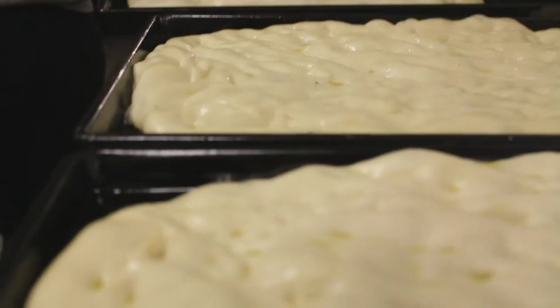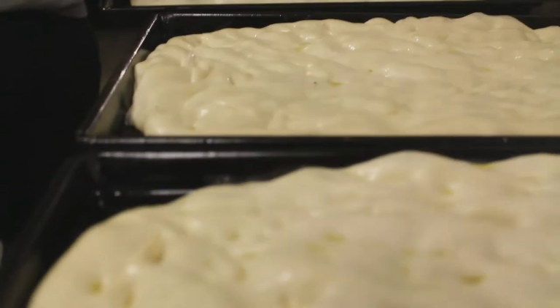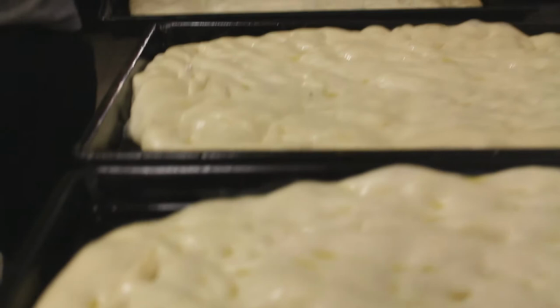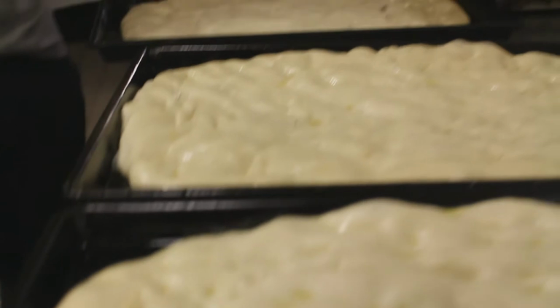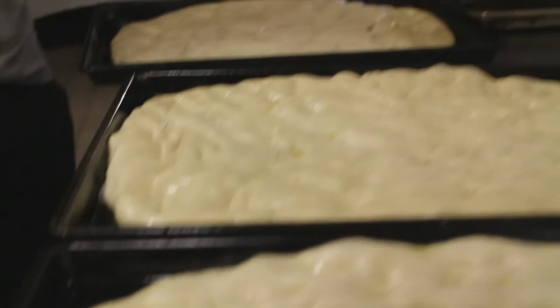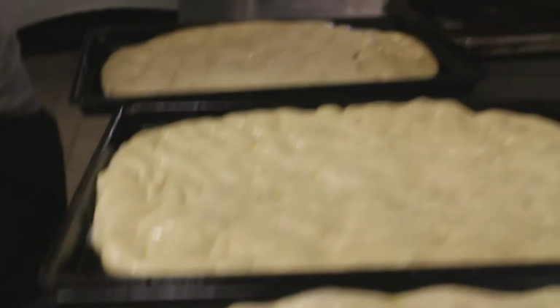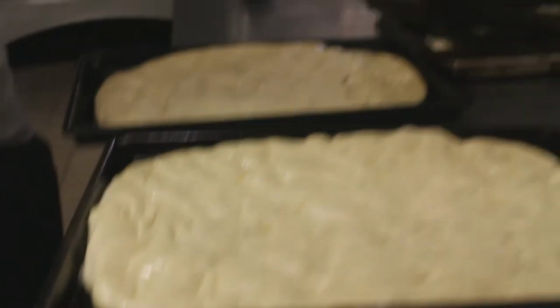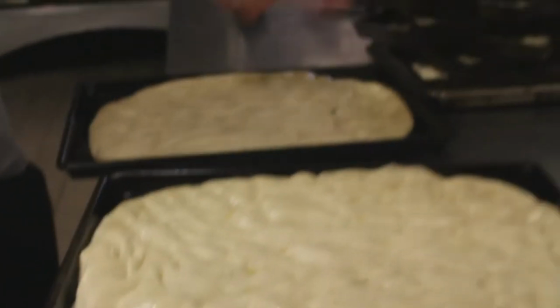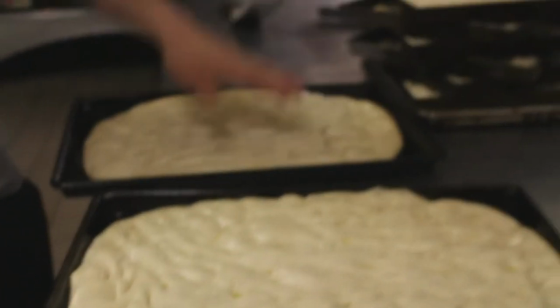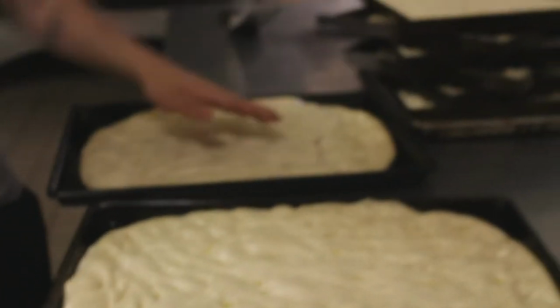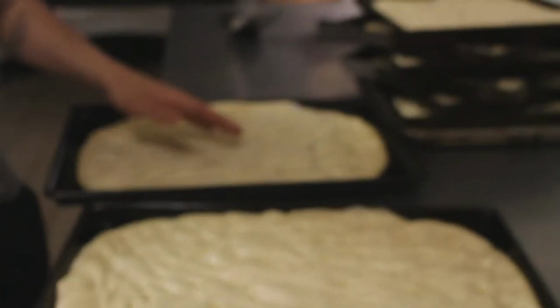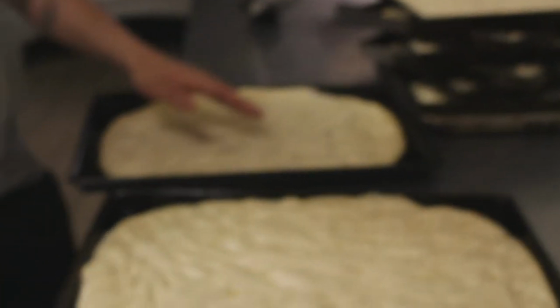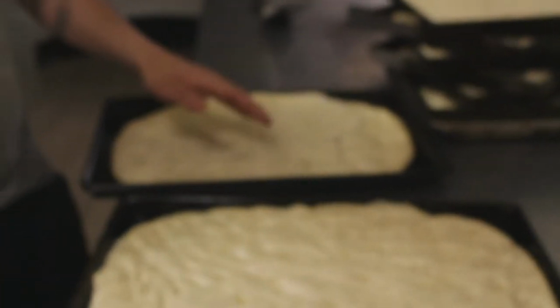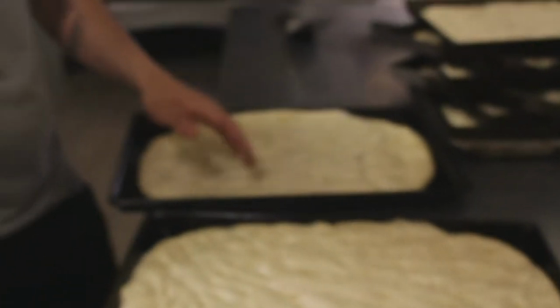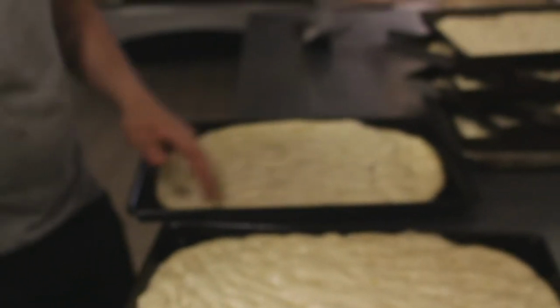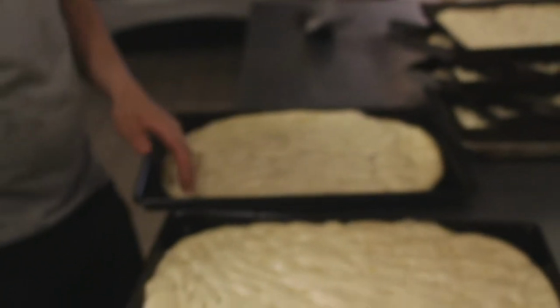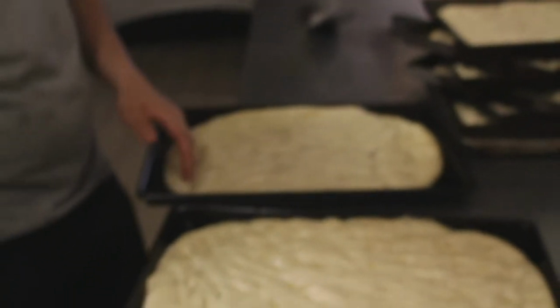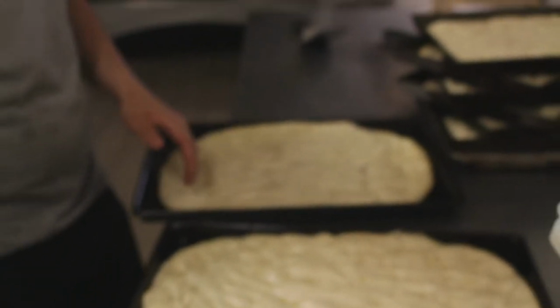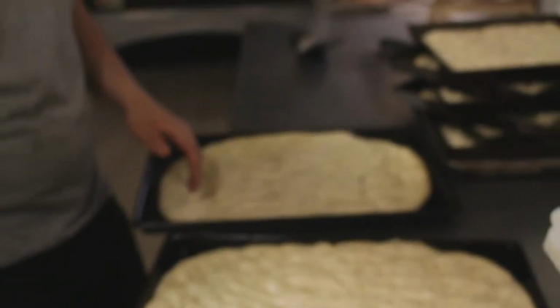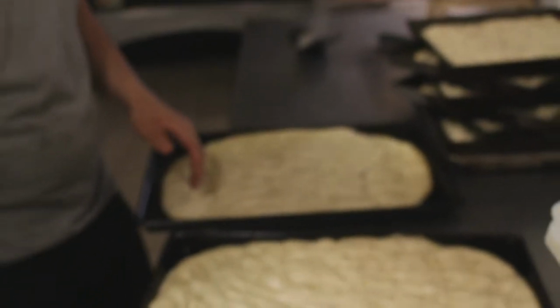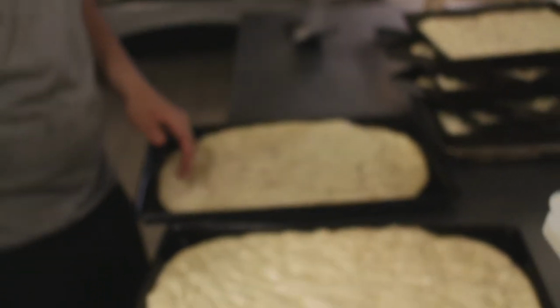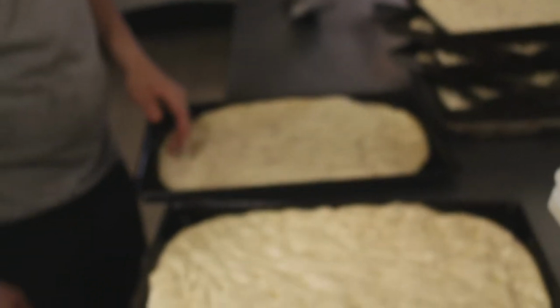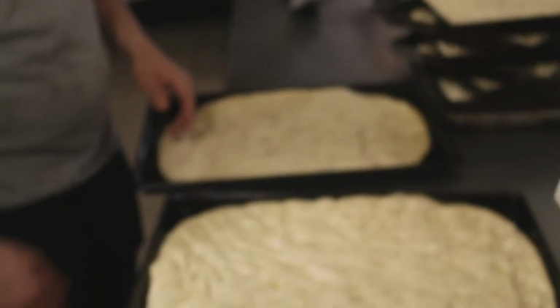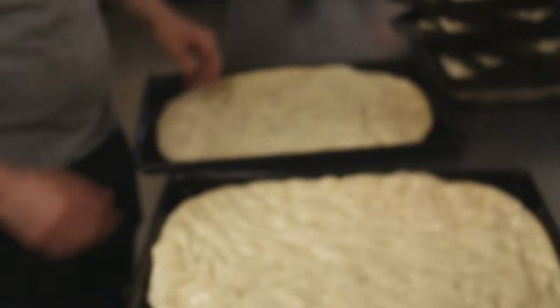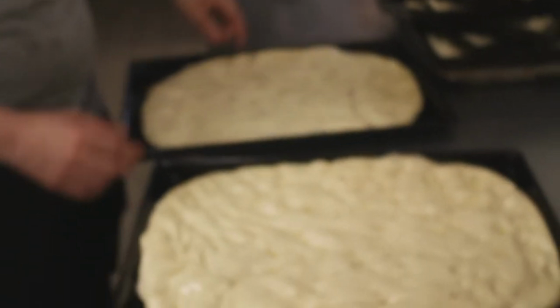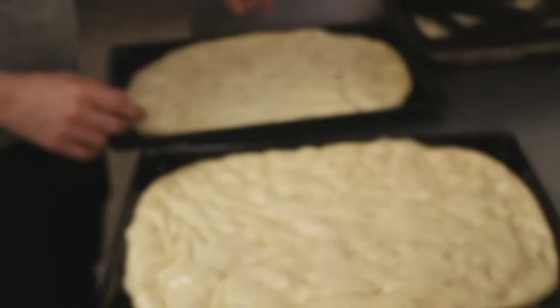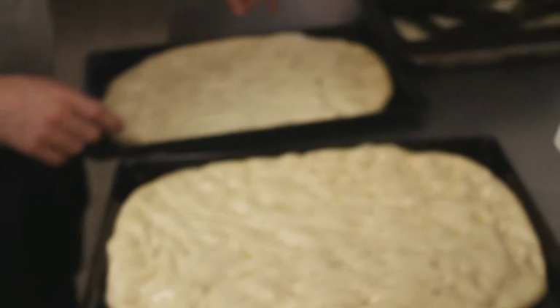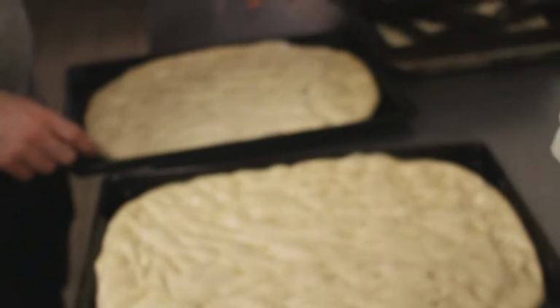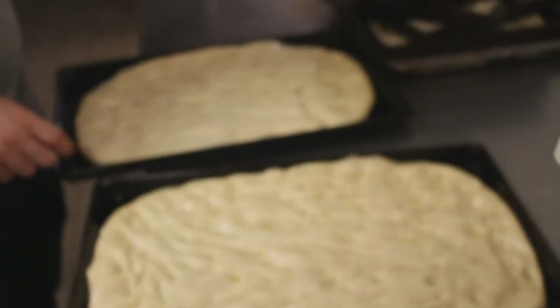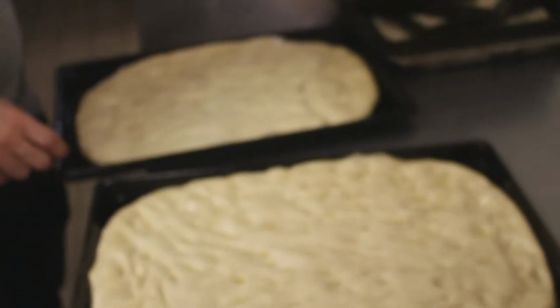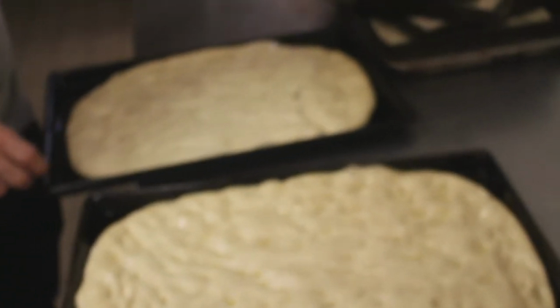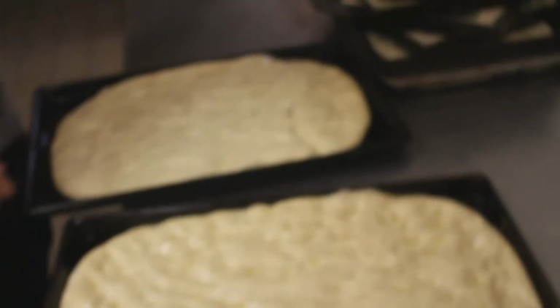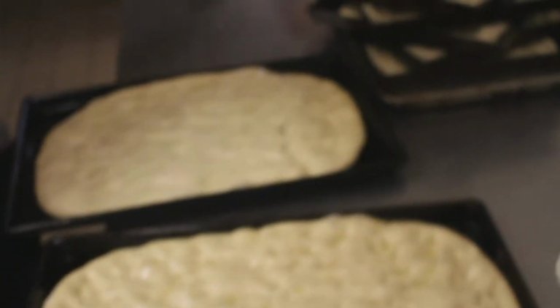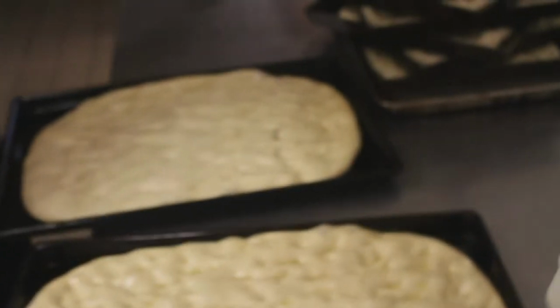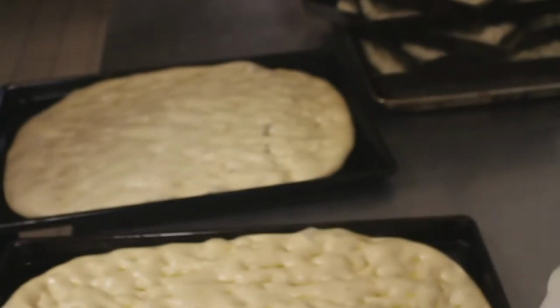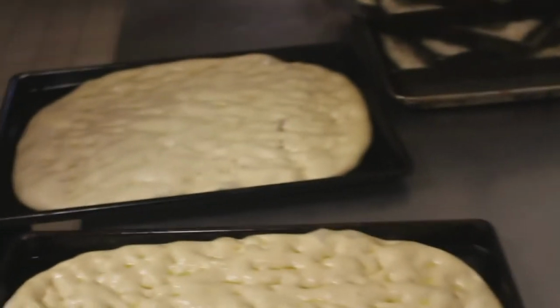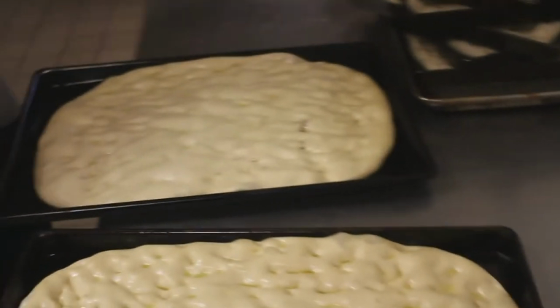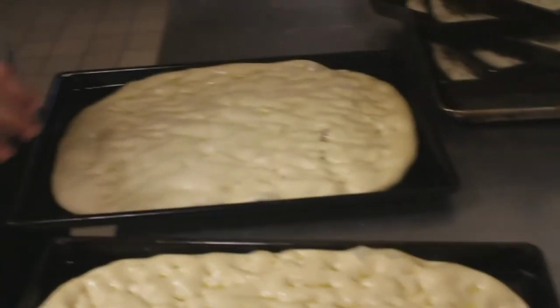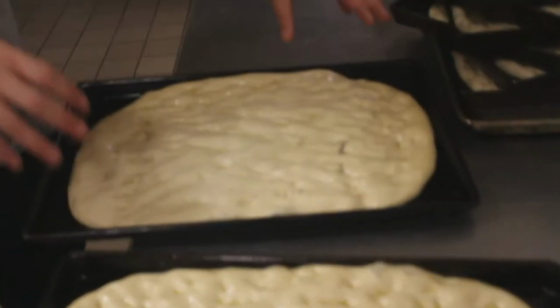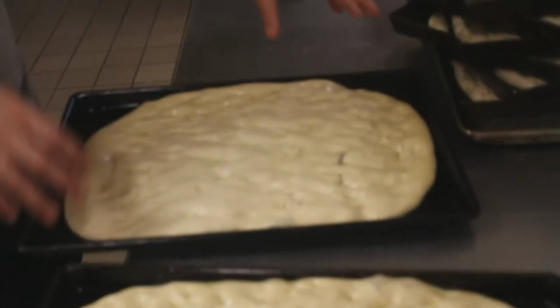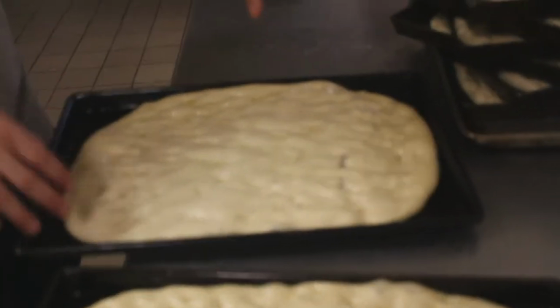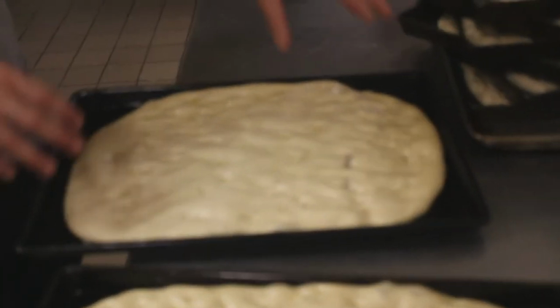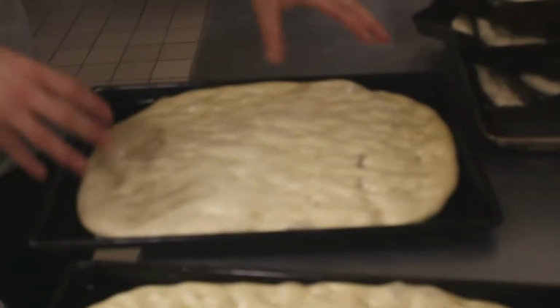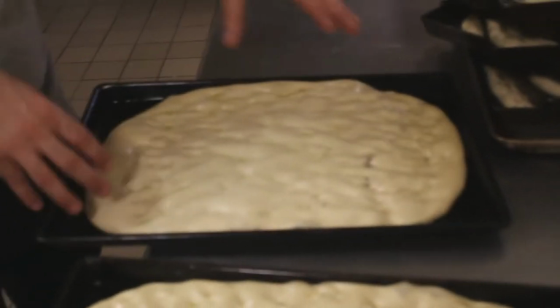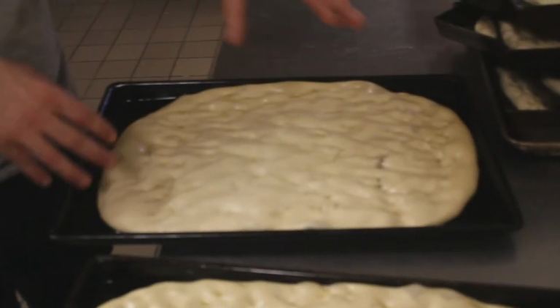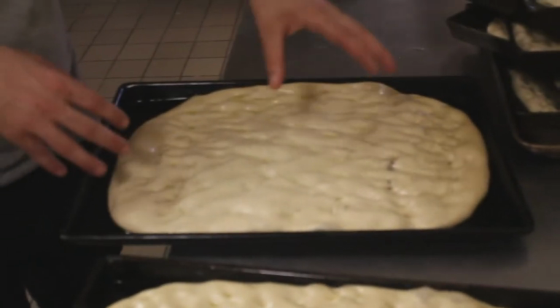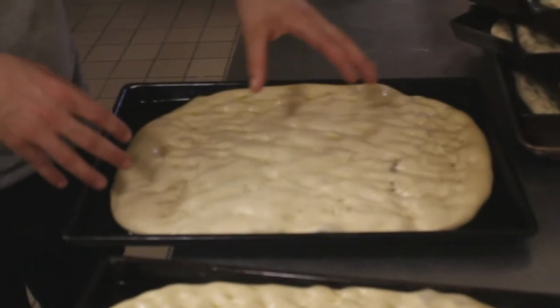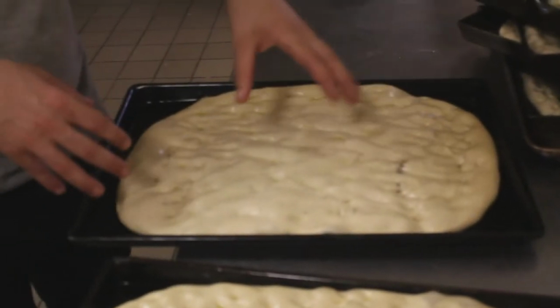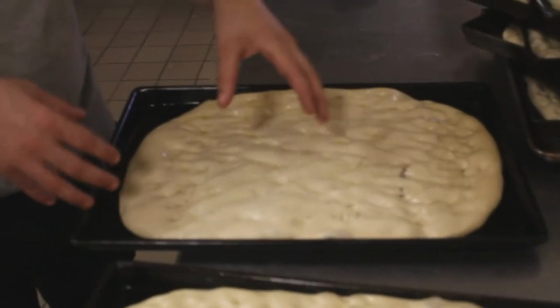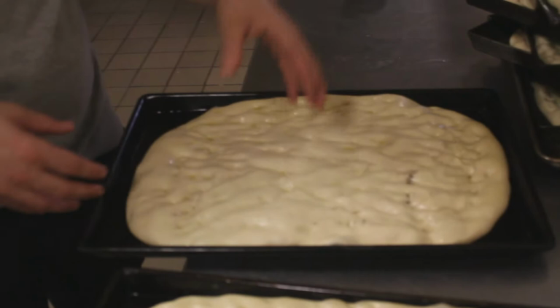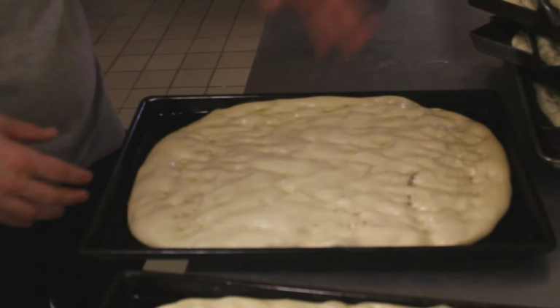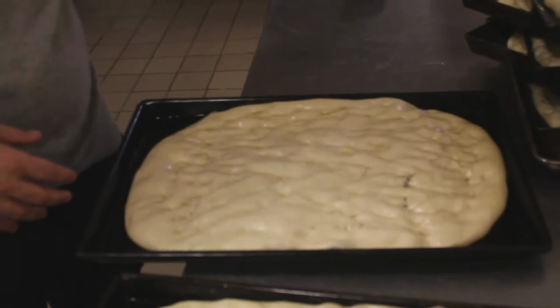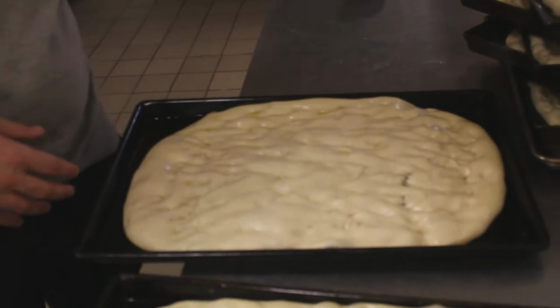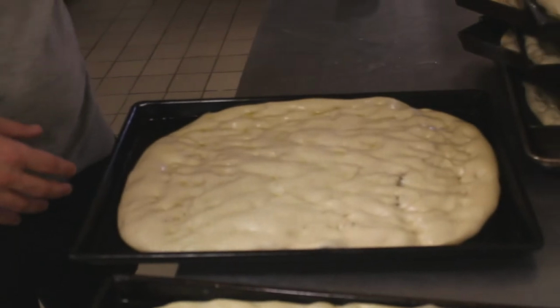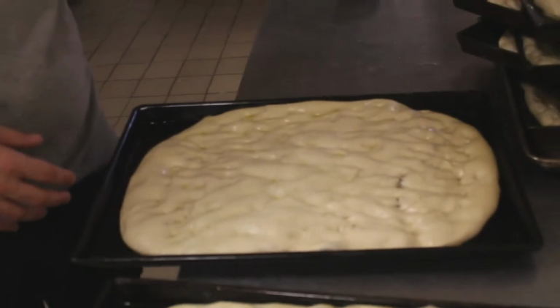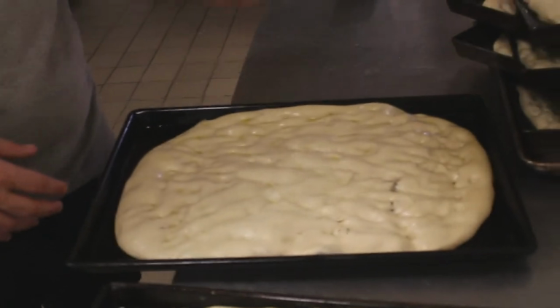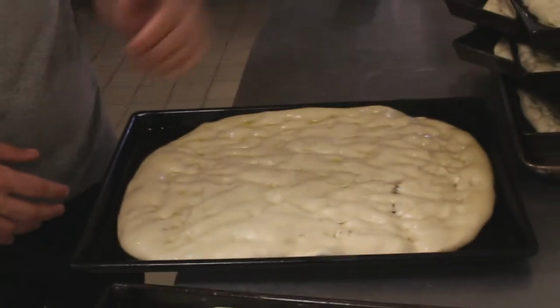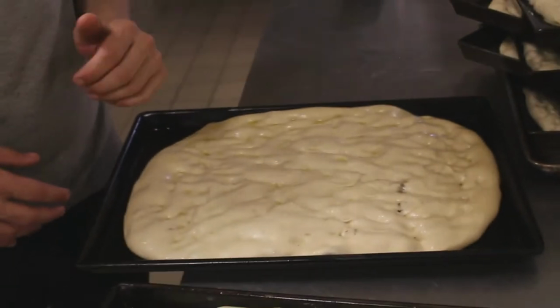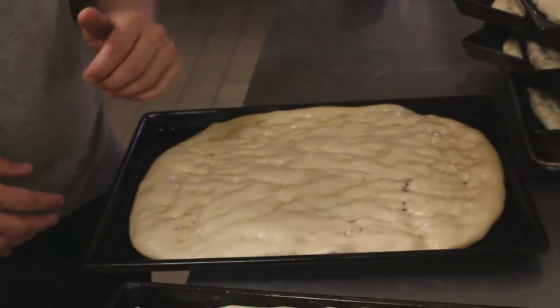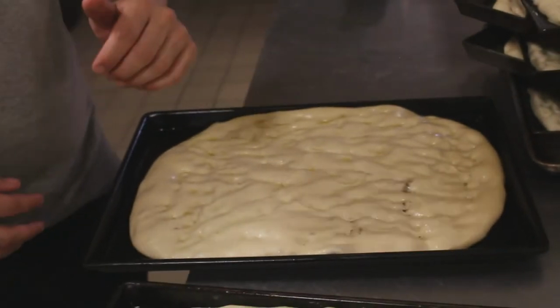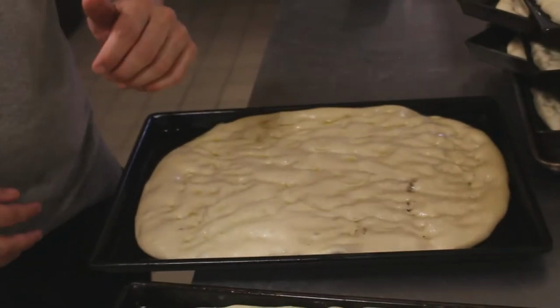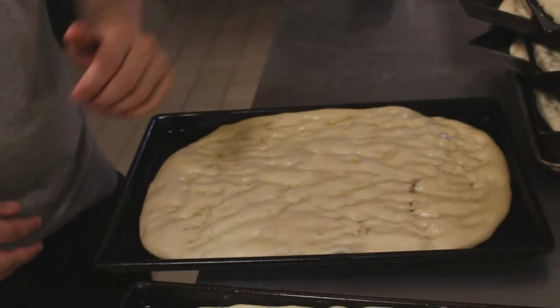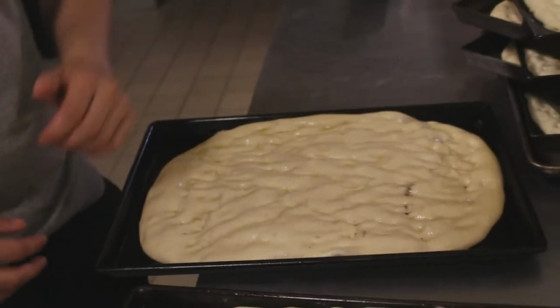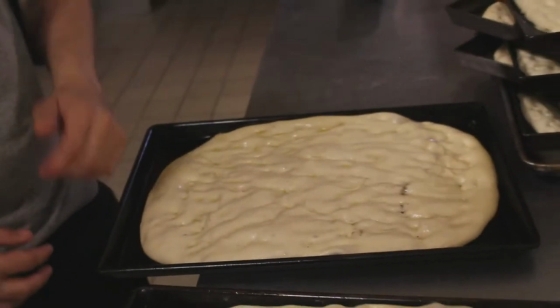Four slices, eight slices — so you've got to fight over the corner slices with the rounds. Everyone gets a corner slice with the grandmas.